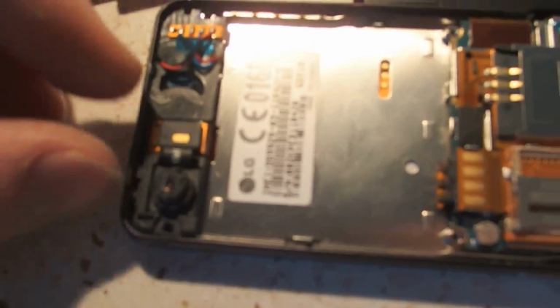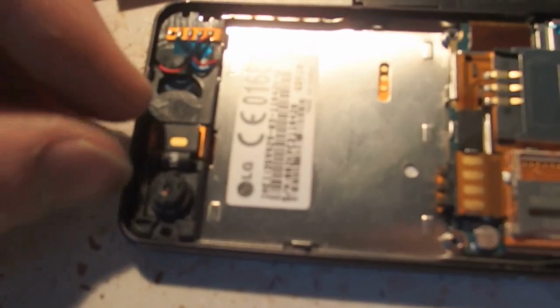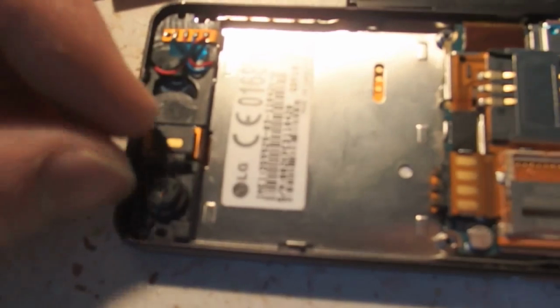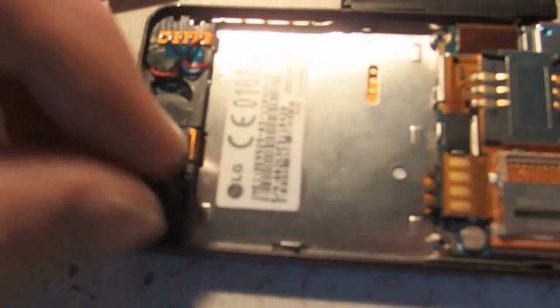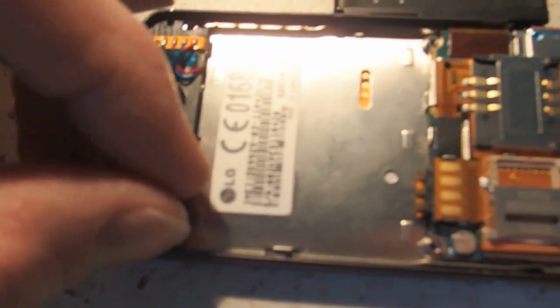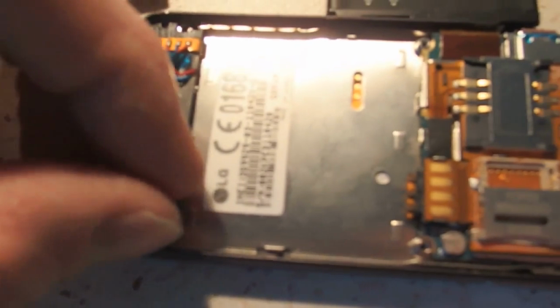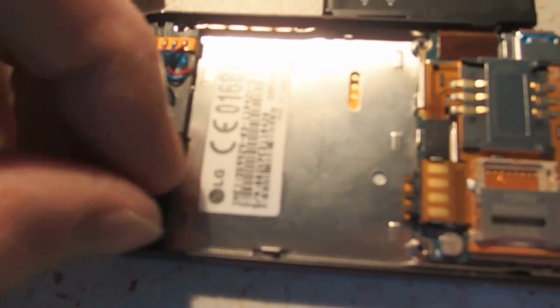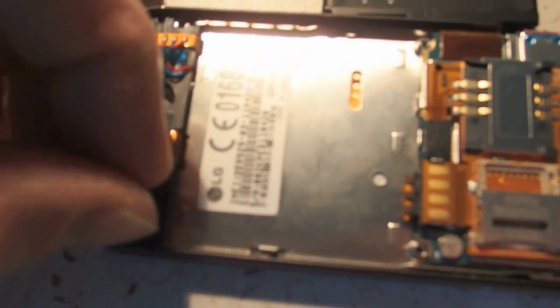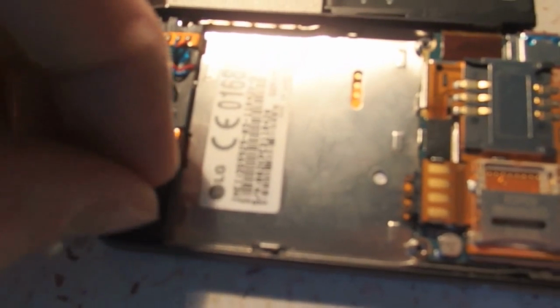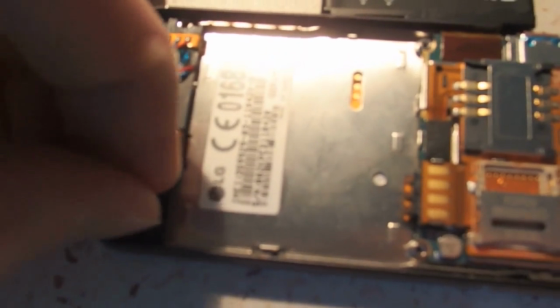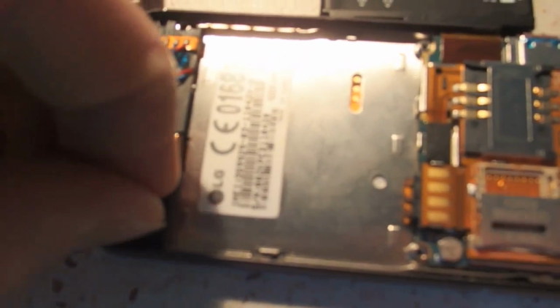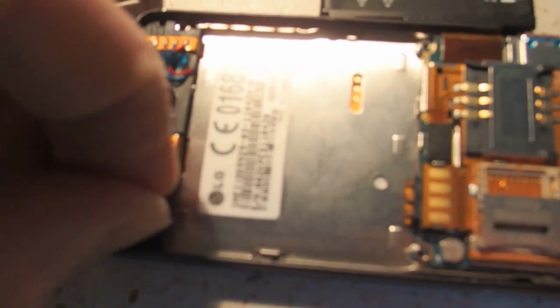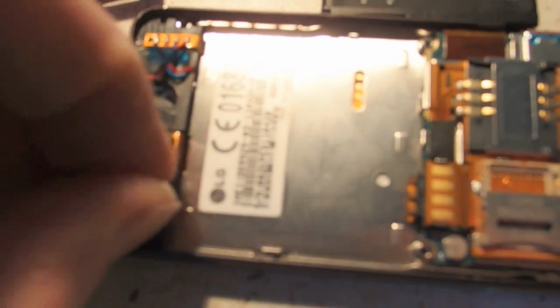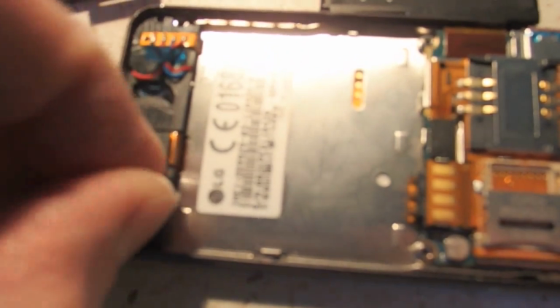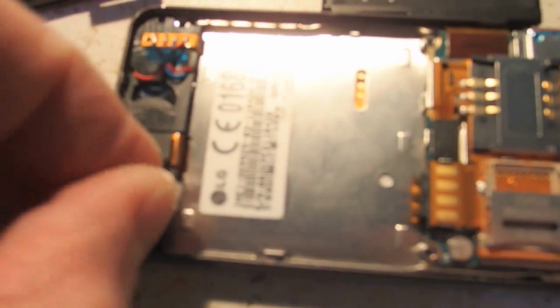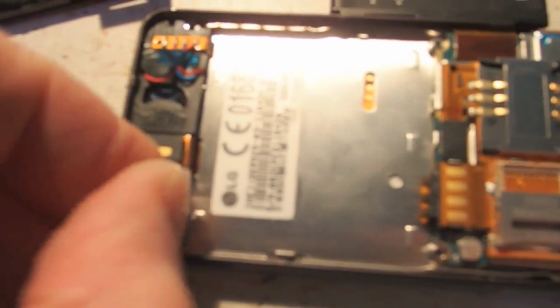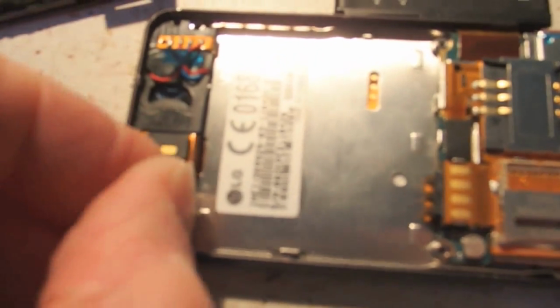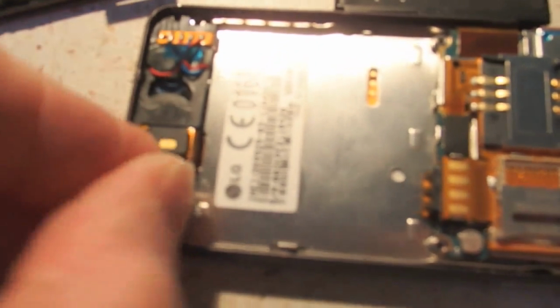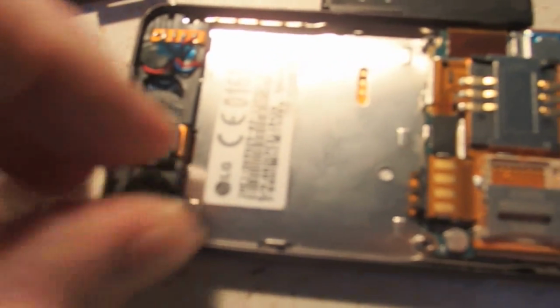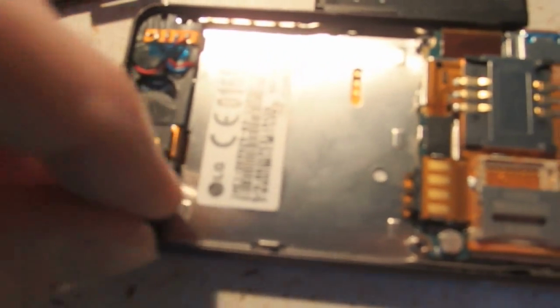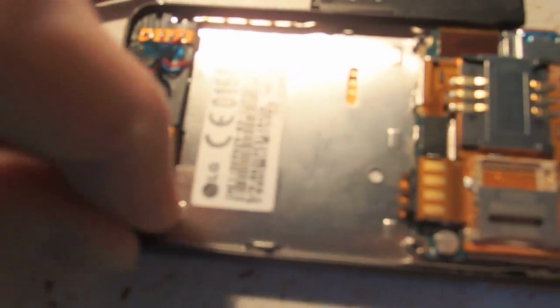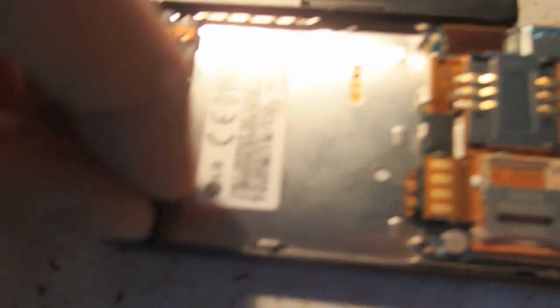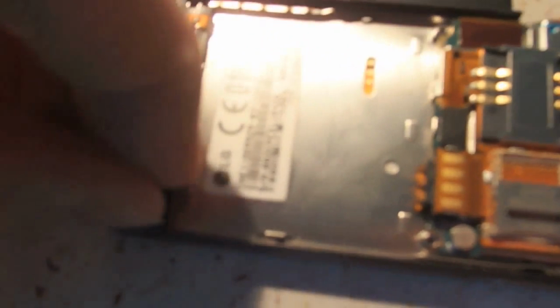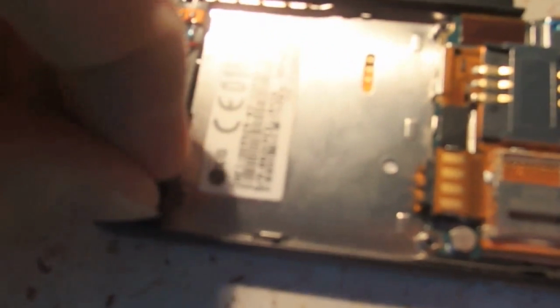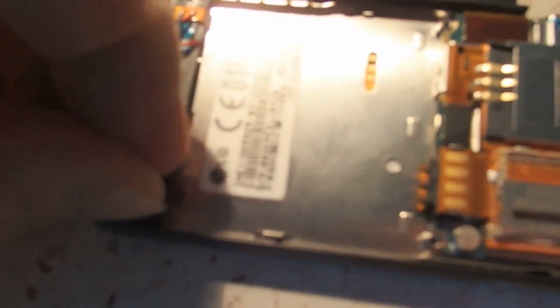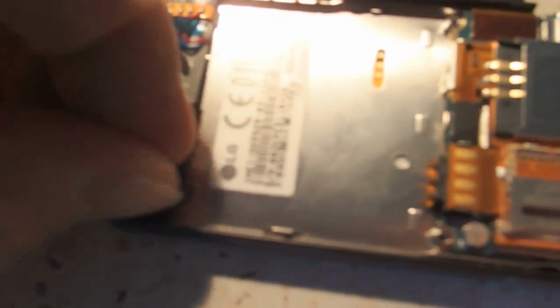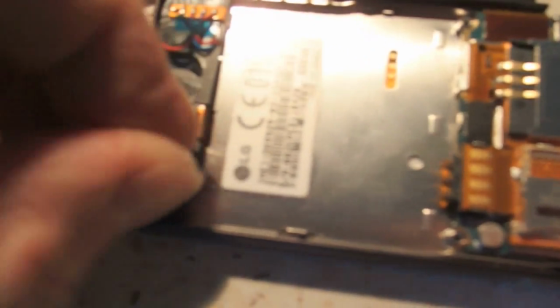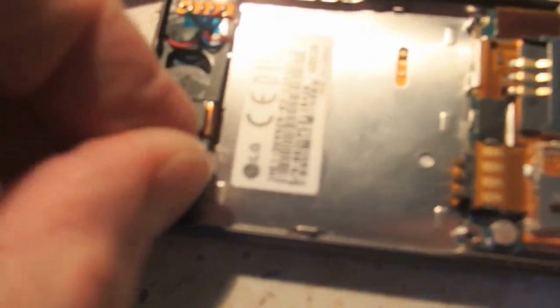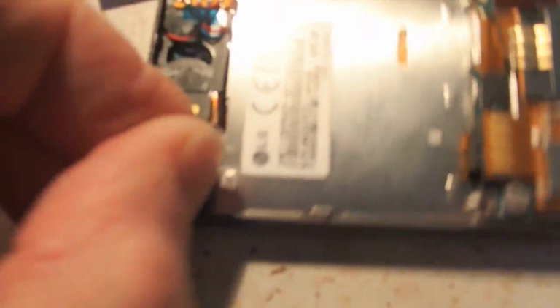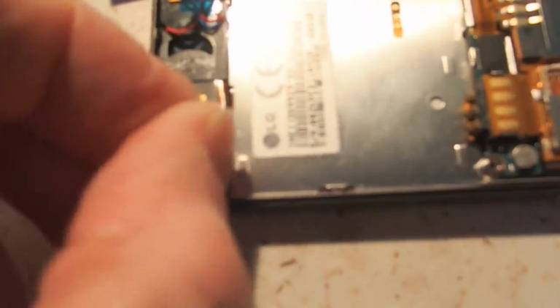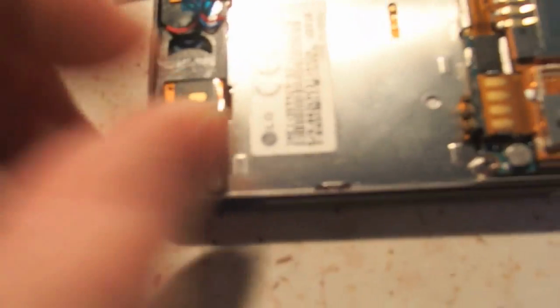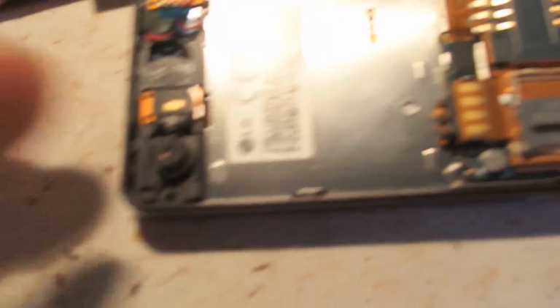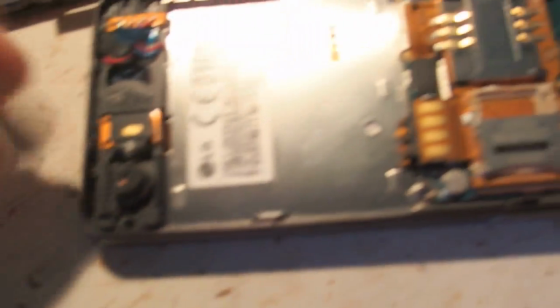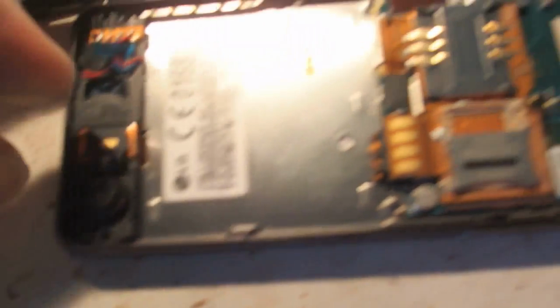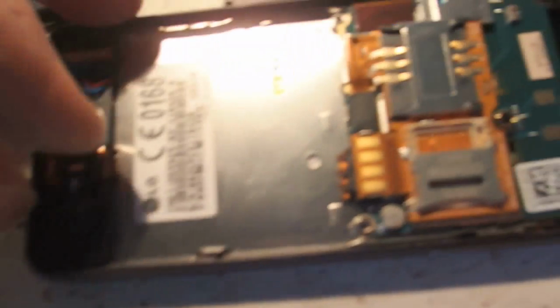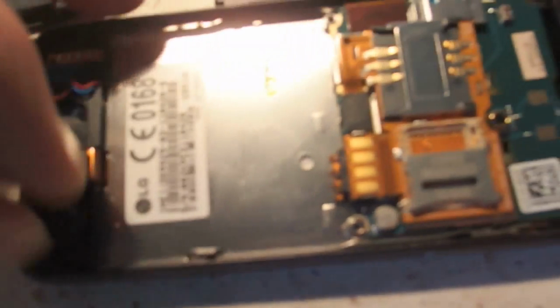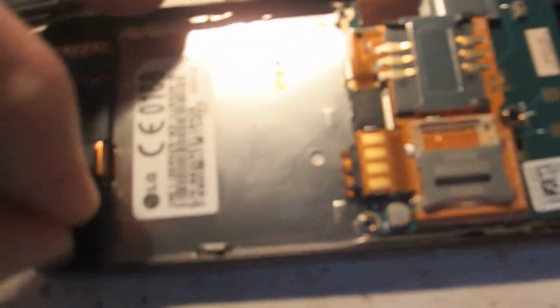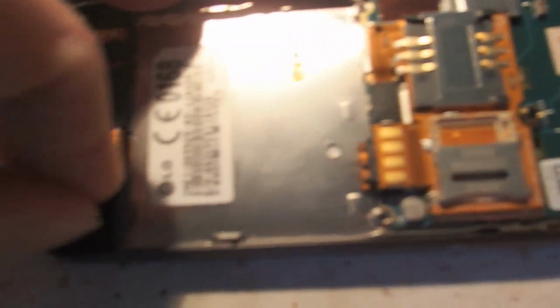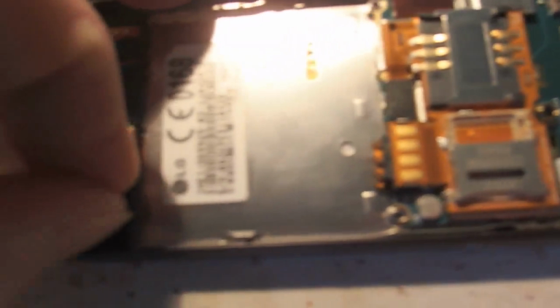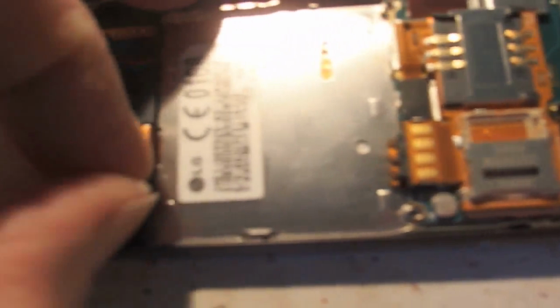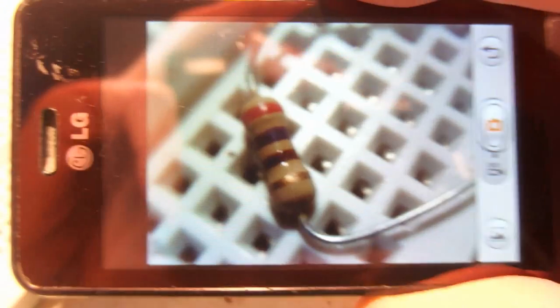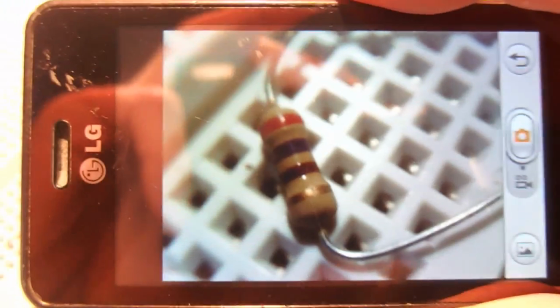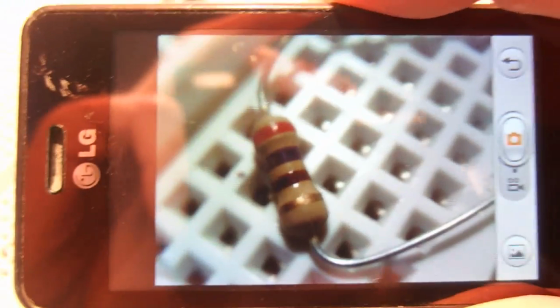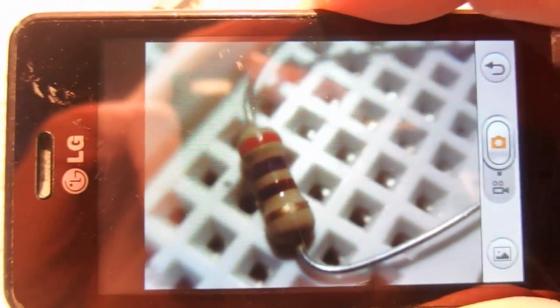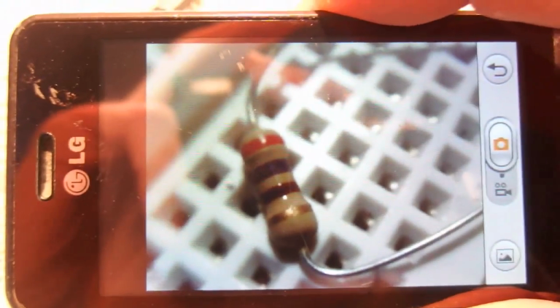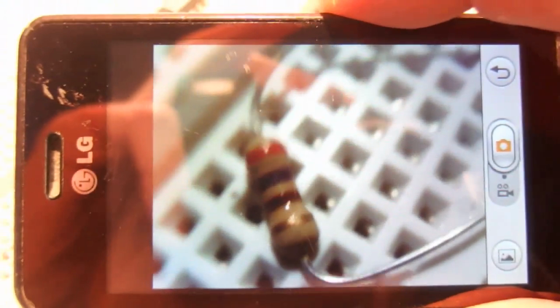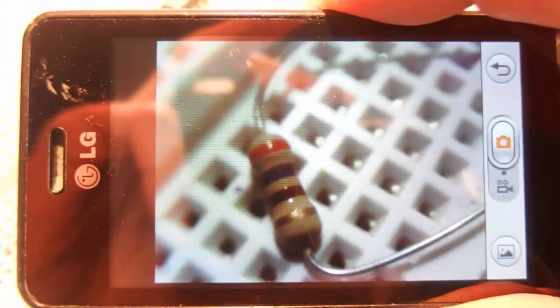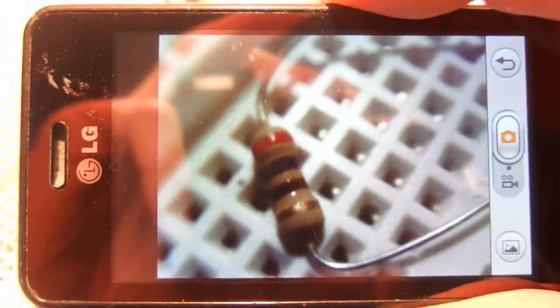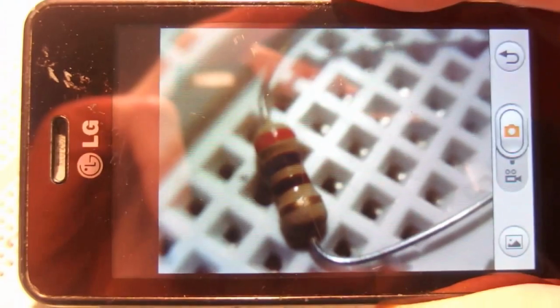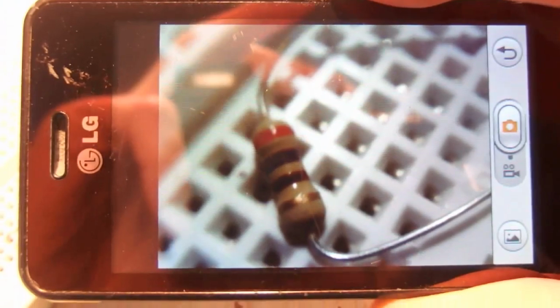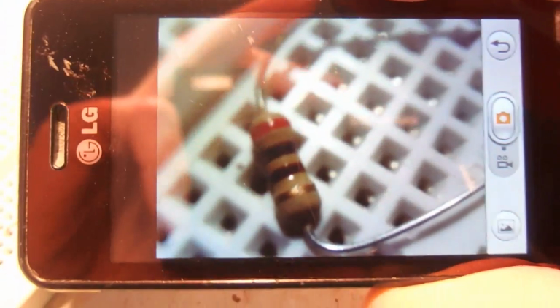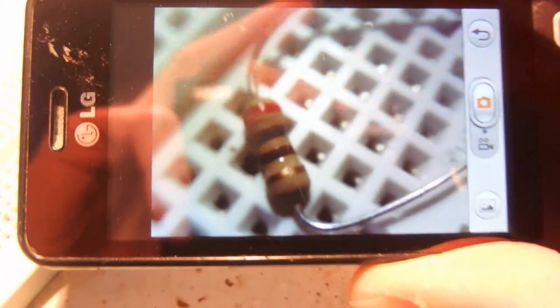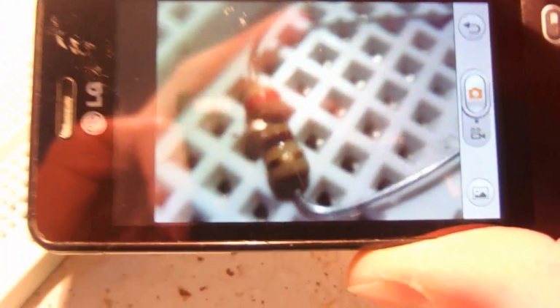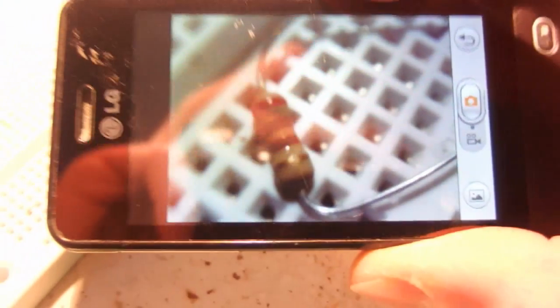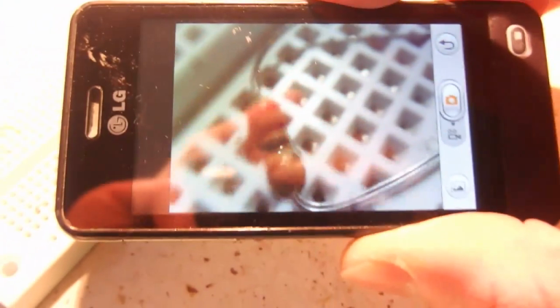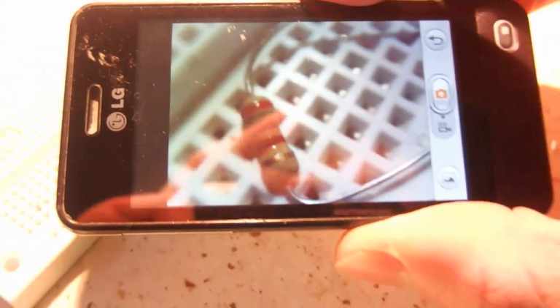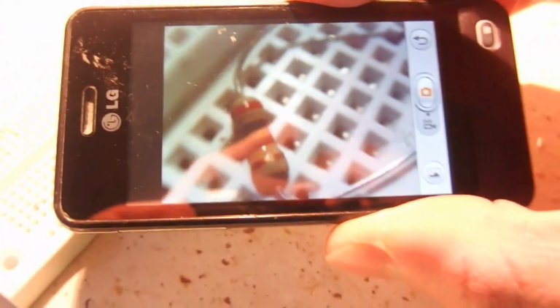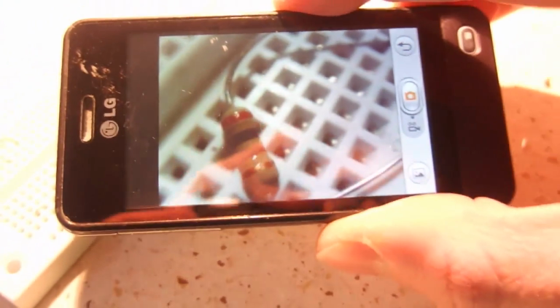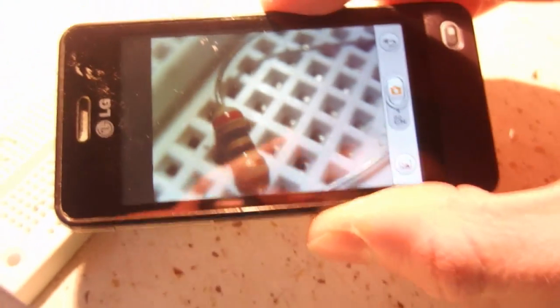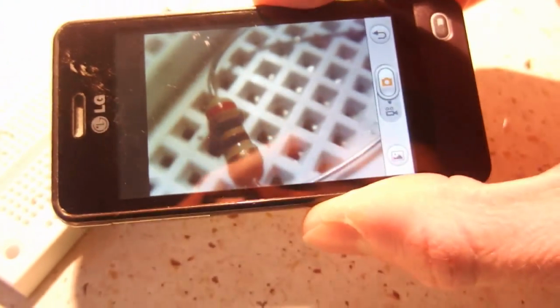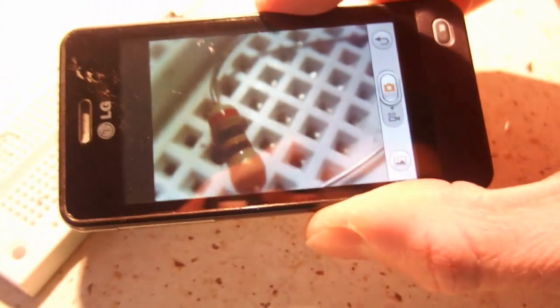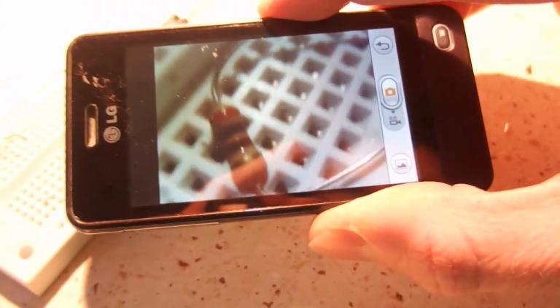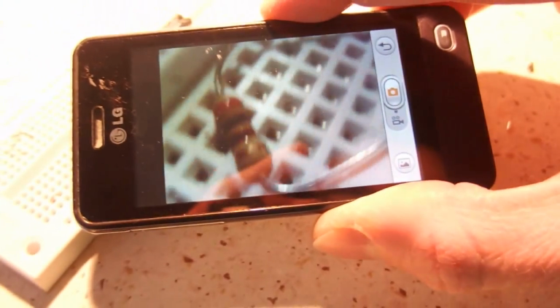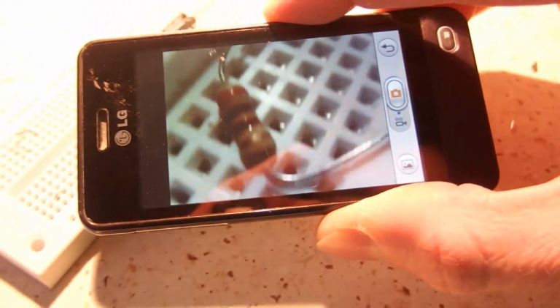So let's try to turn the camera even more. And now that's actually a very impressive result.